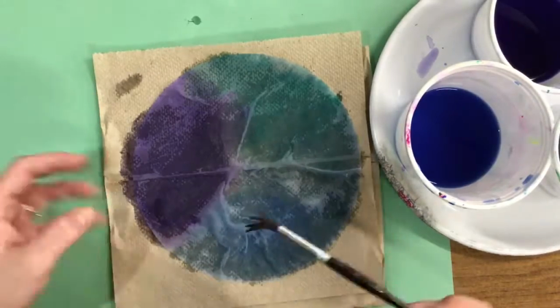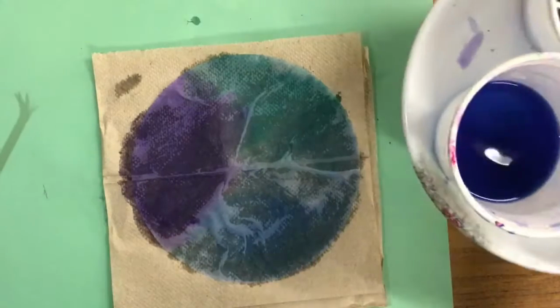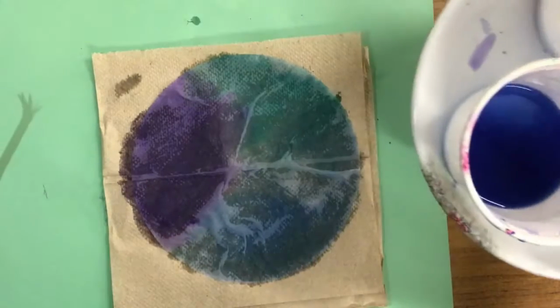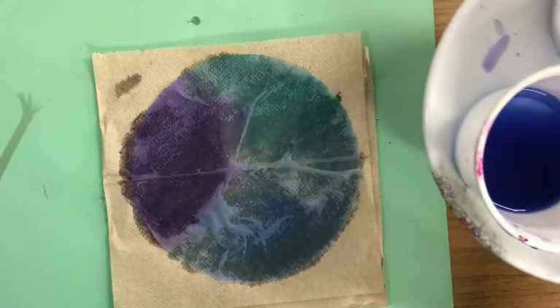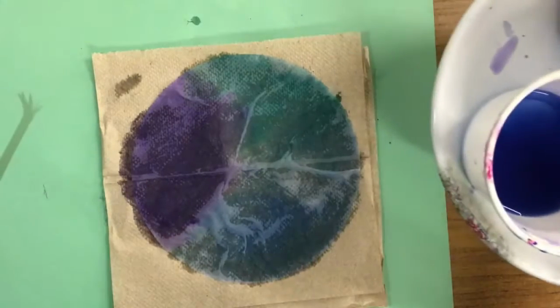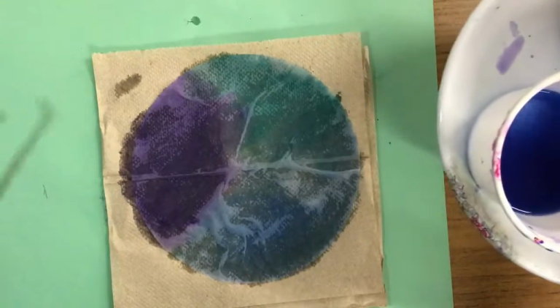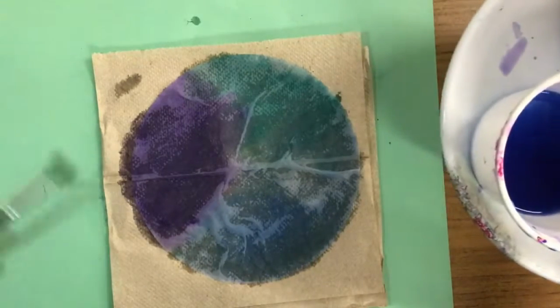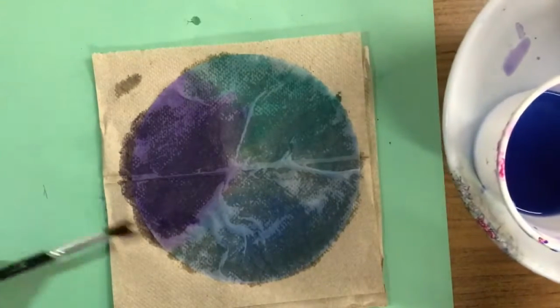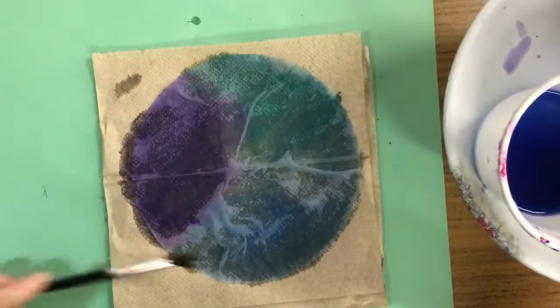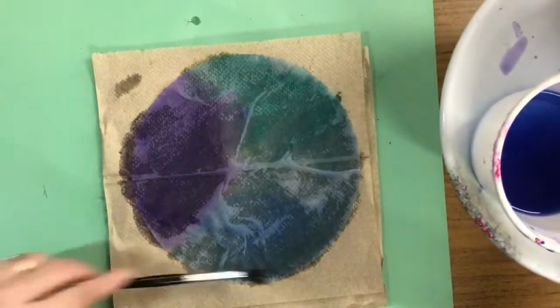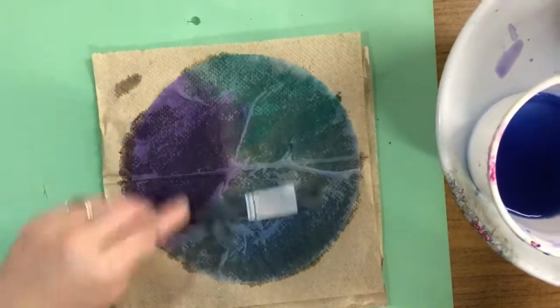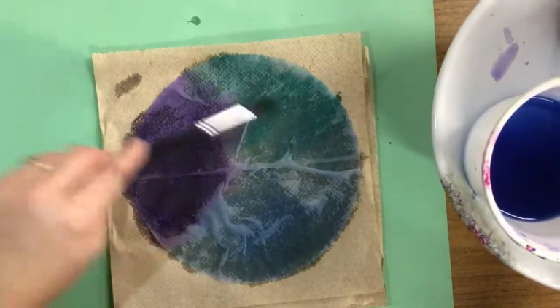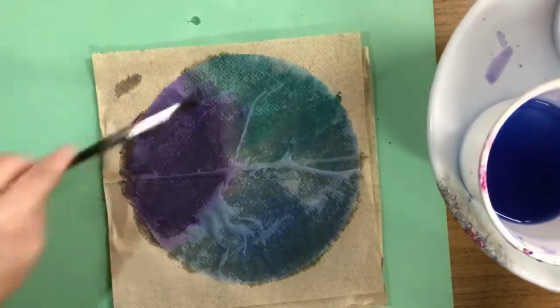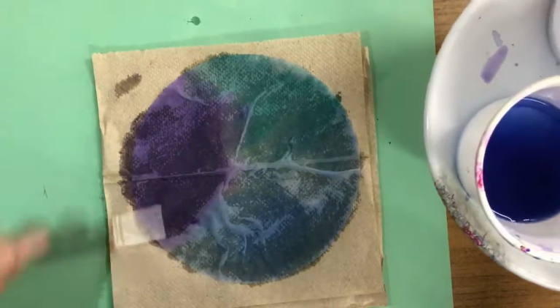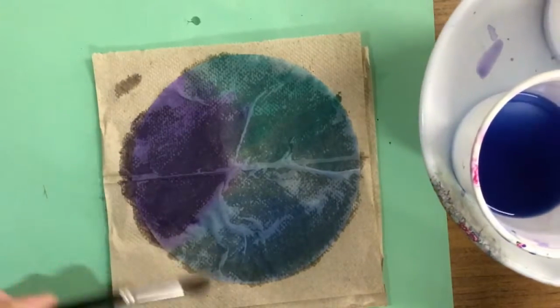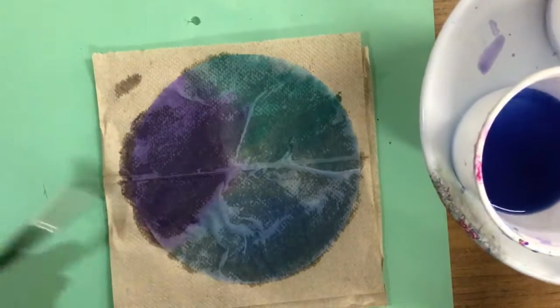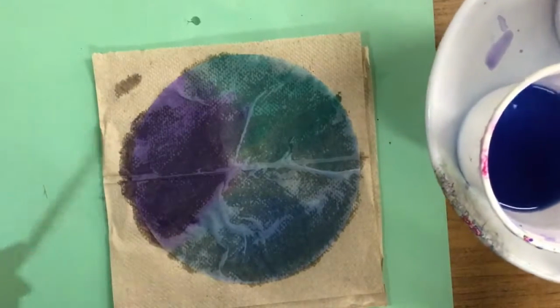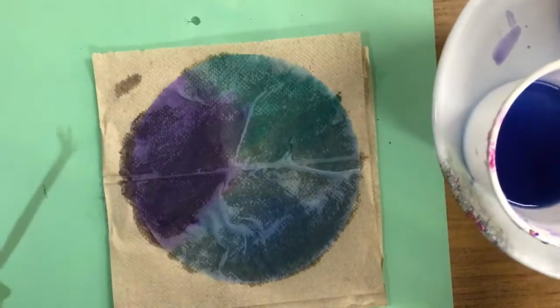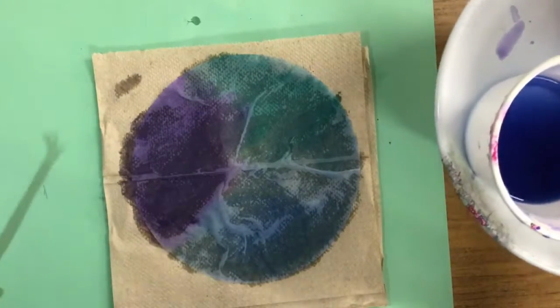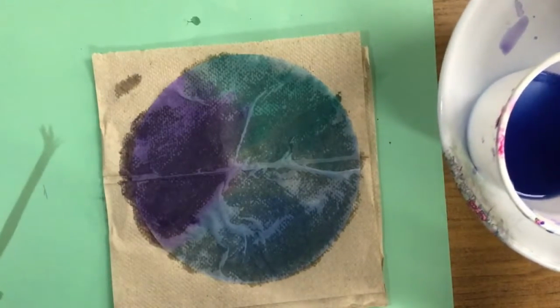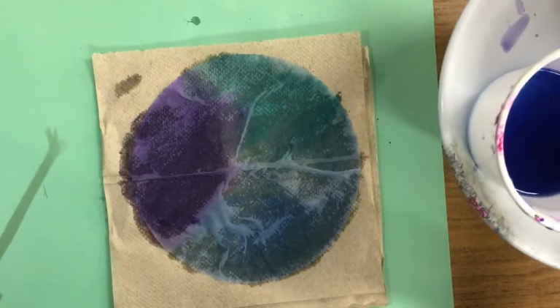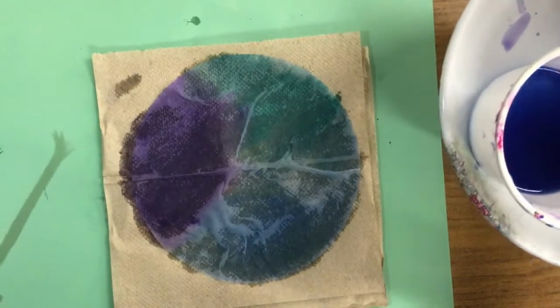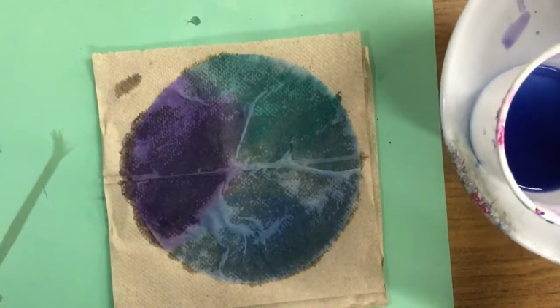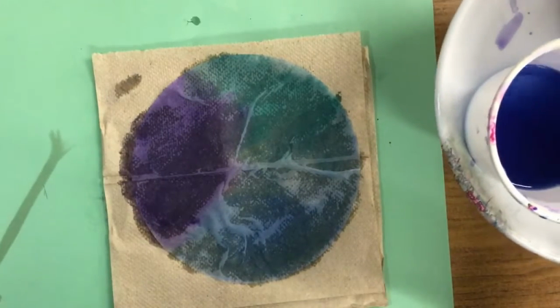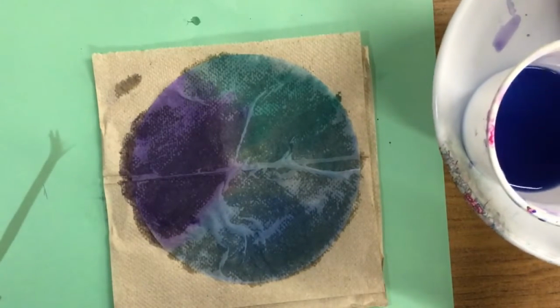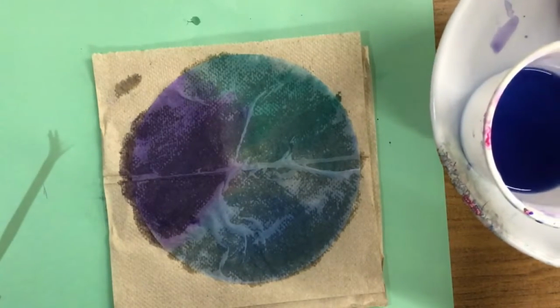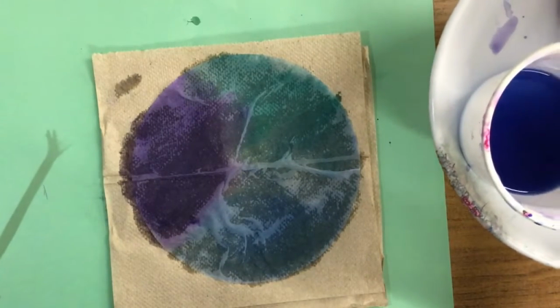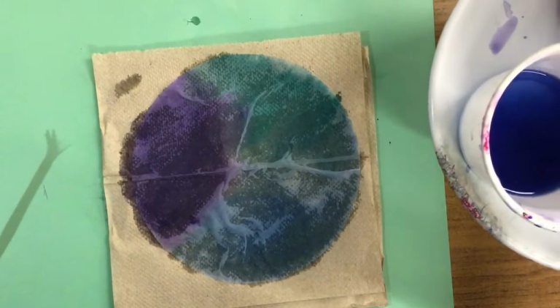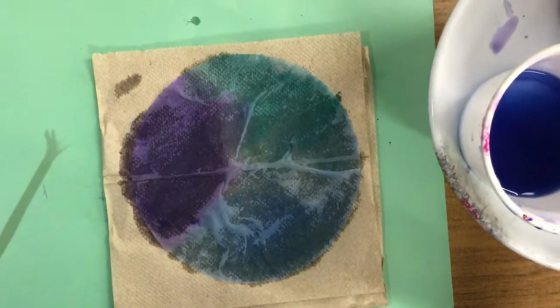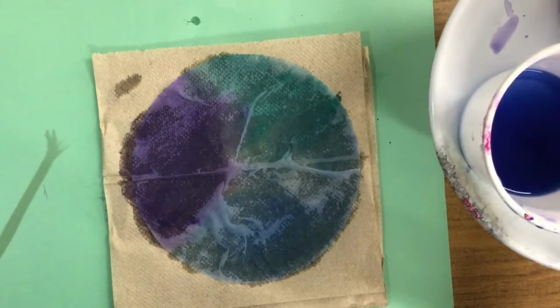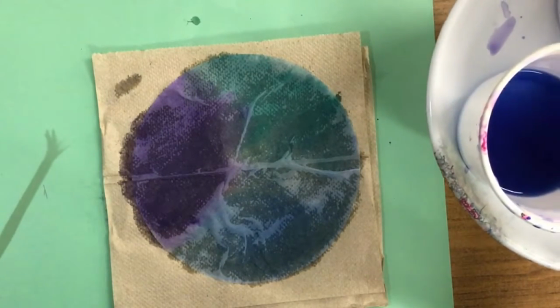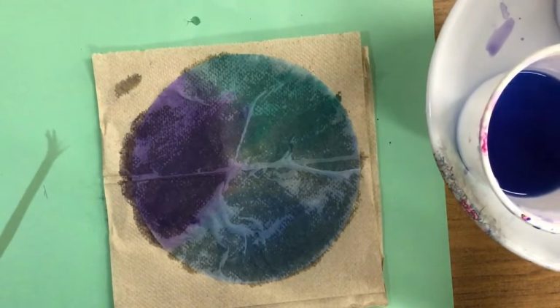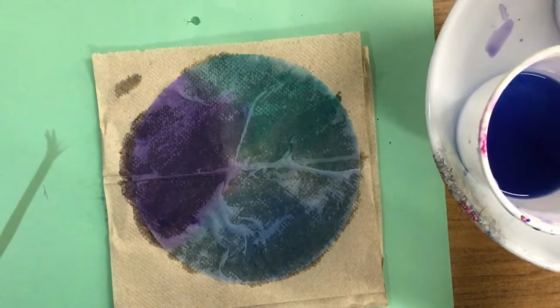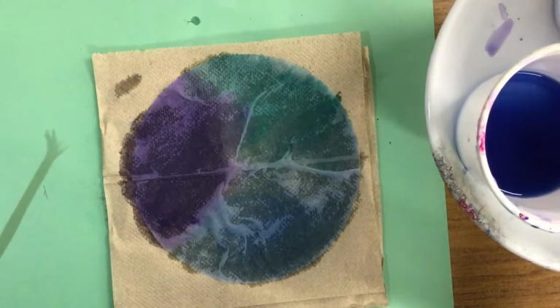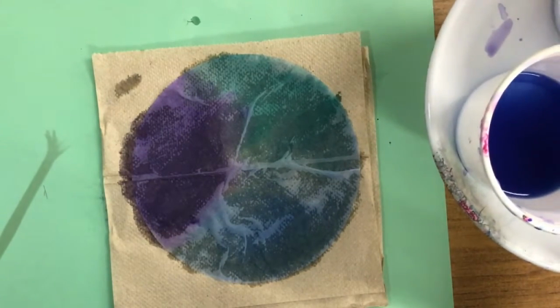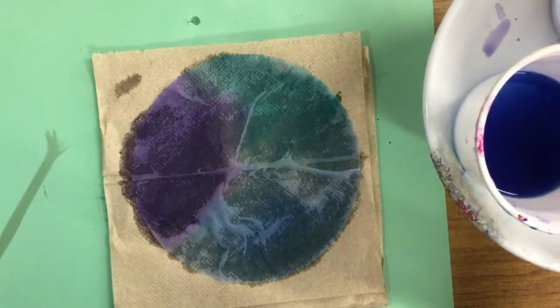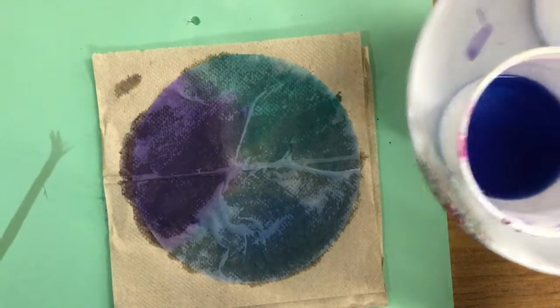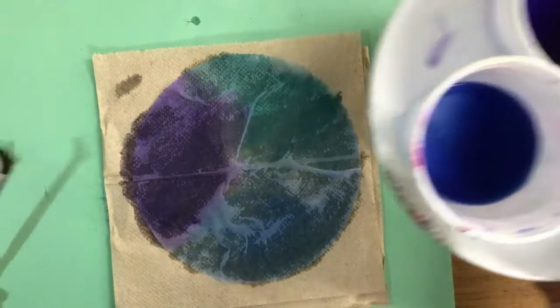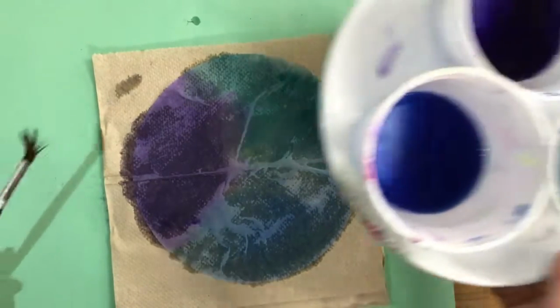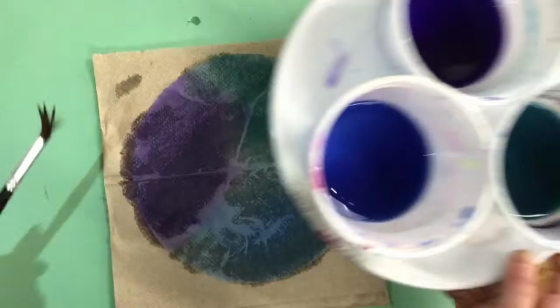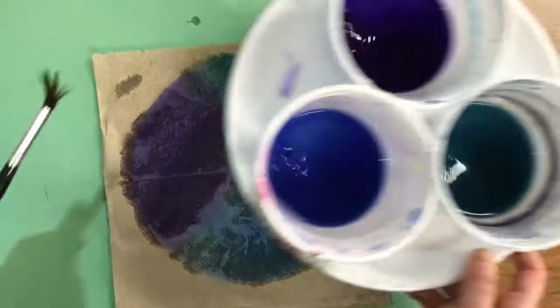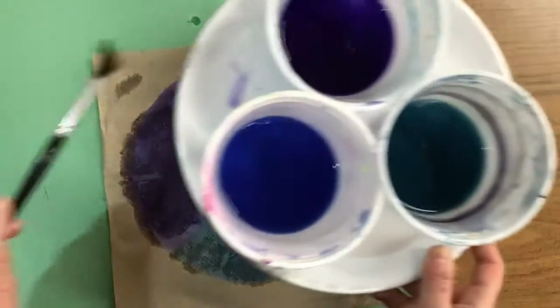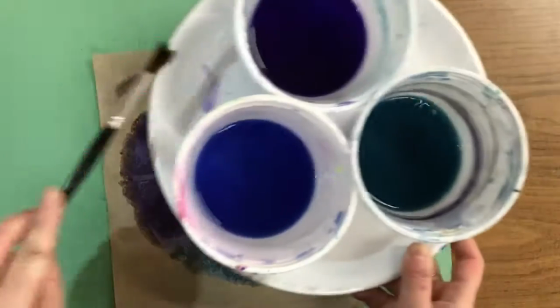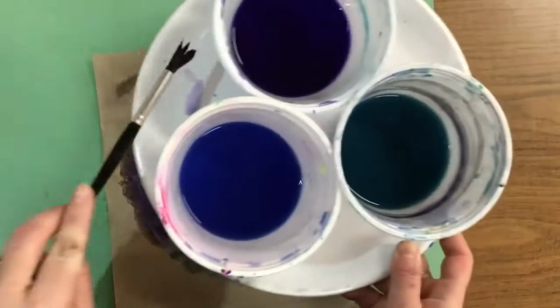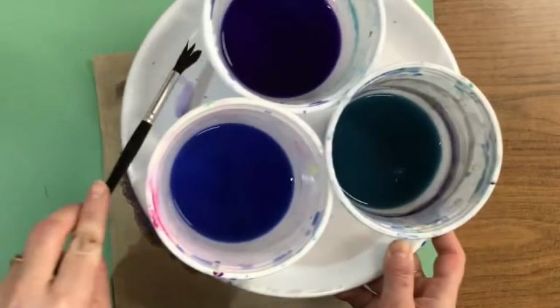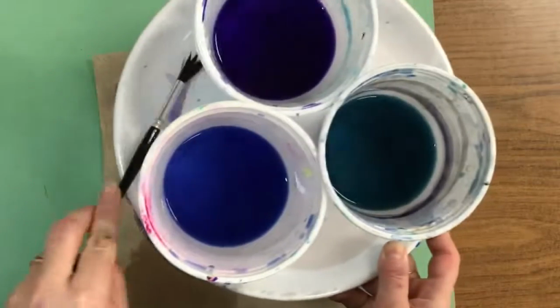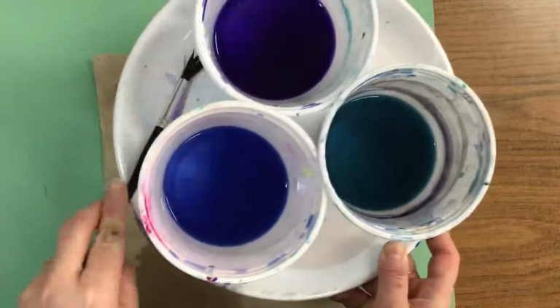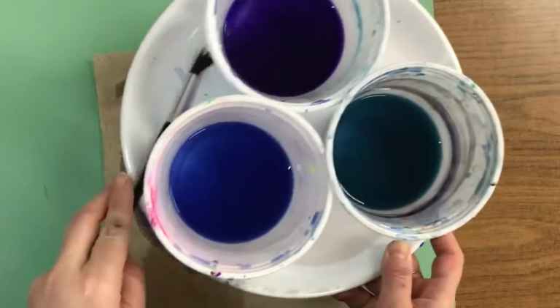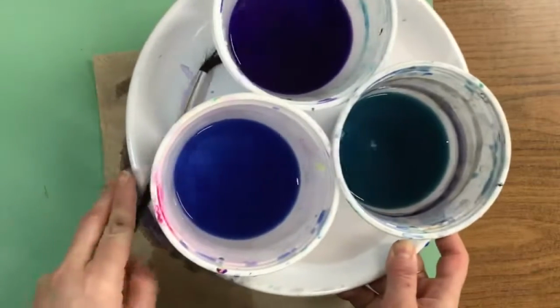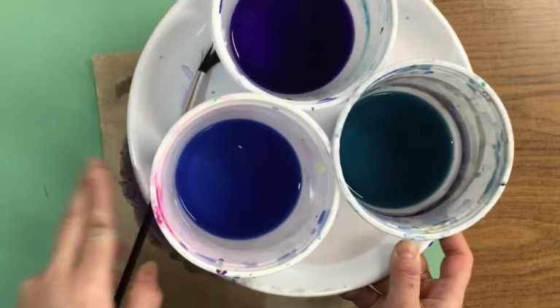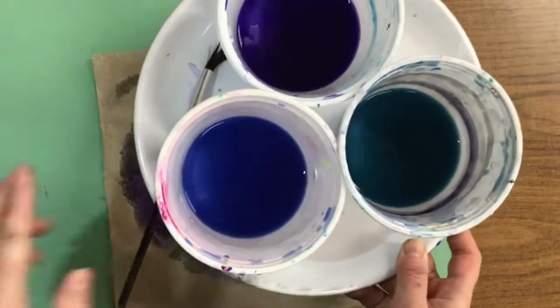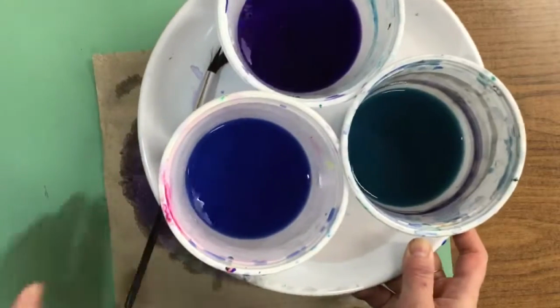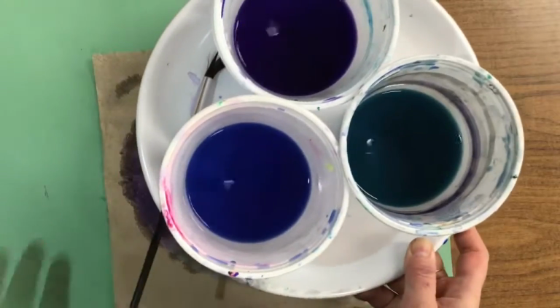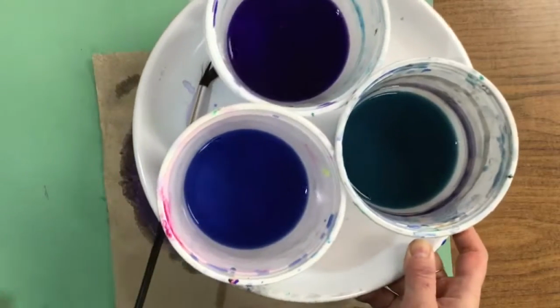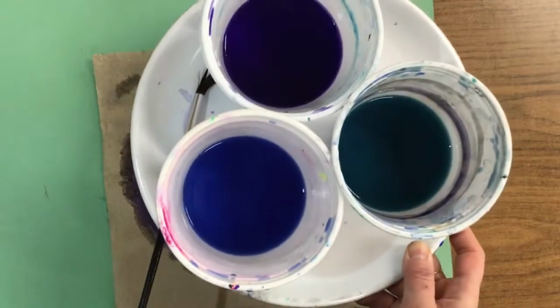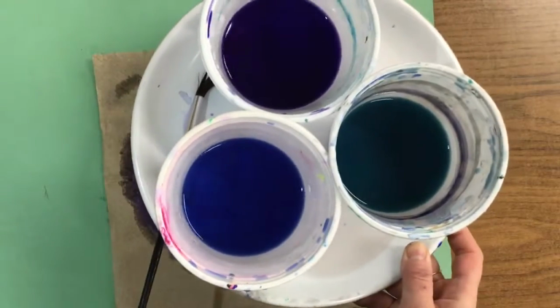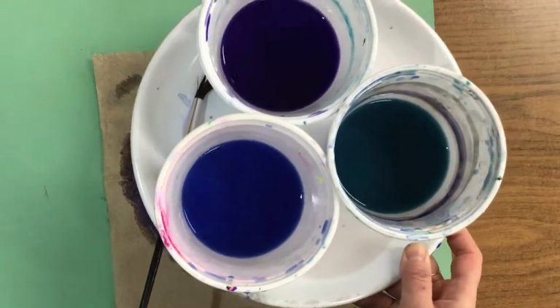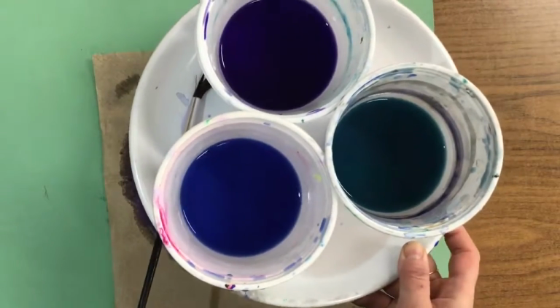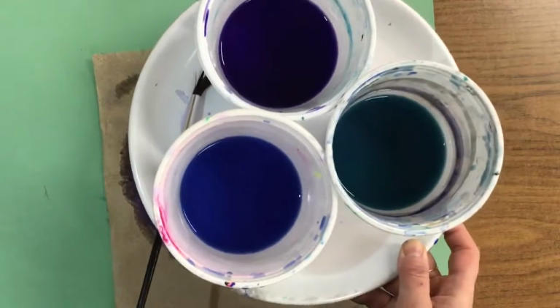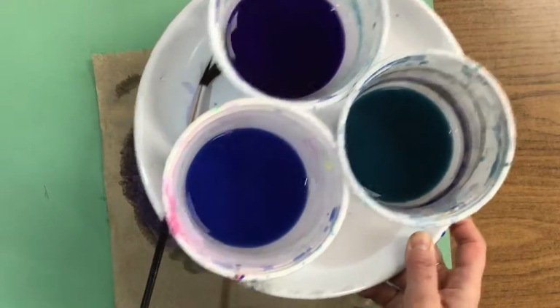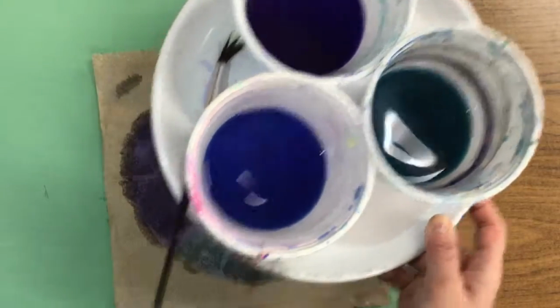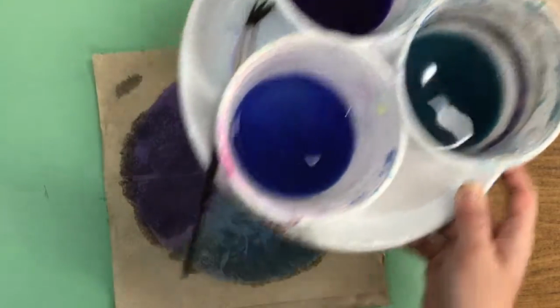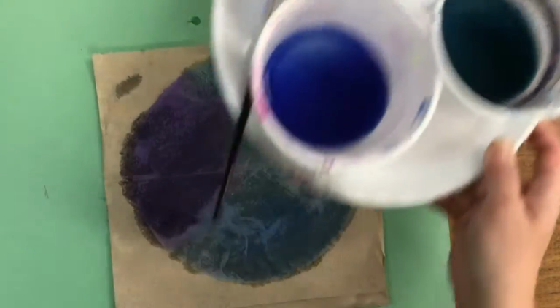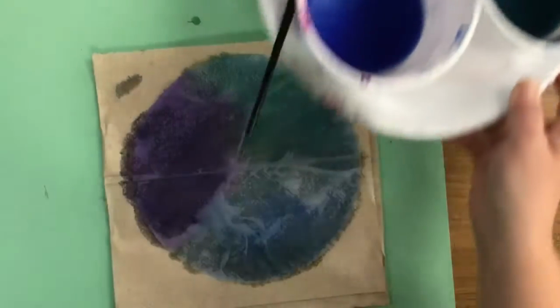When you're finished painting all three colors, the entire coffee filter should be filled in. You can rest your brush on your plate.